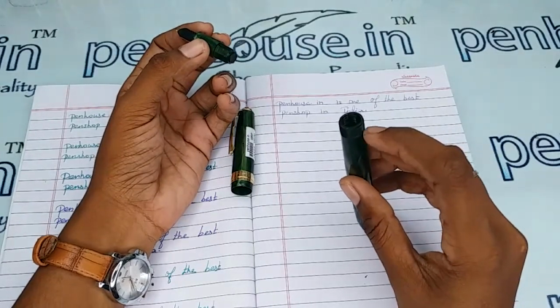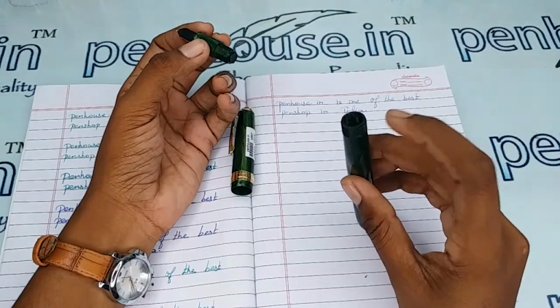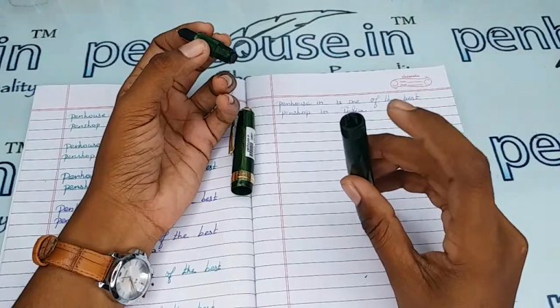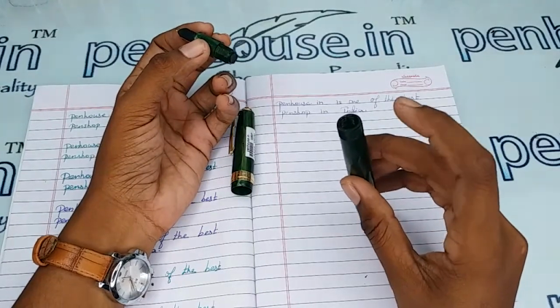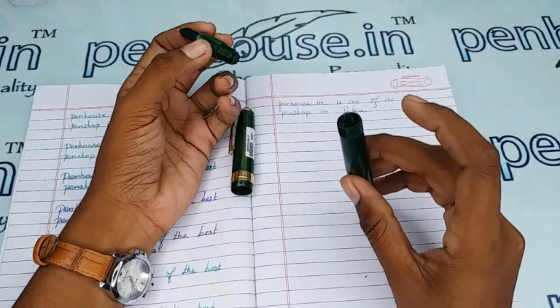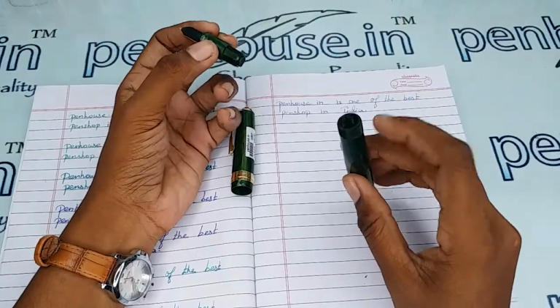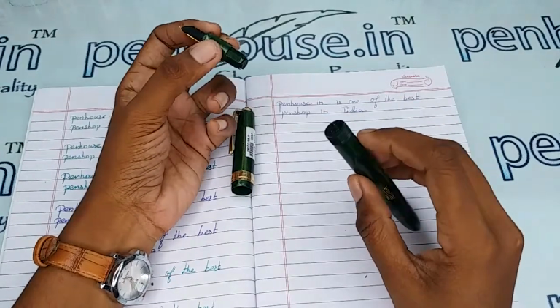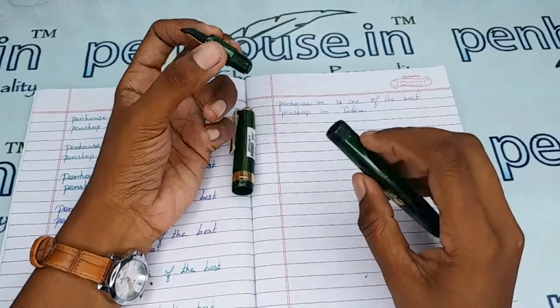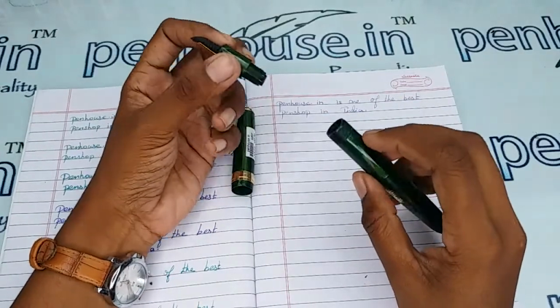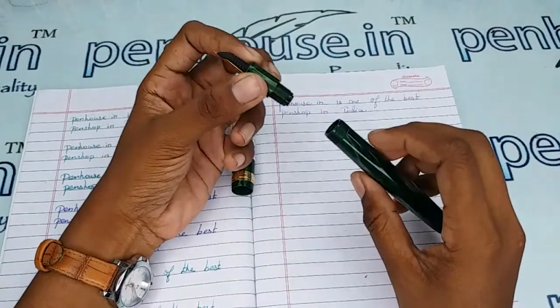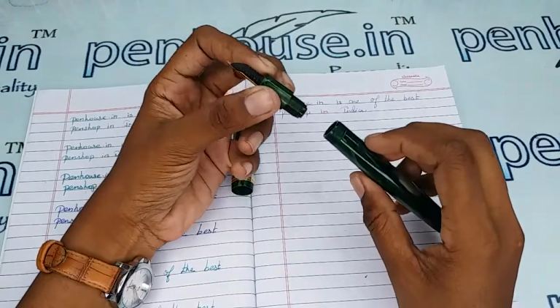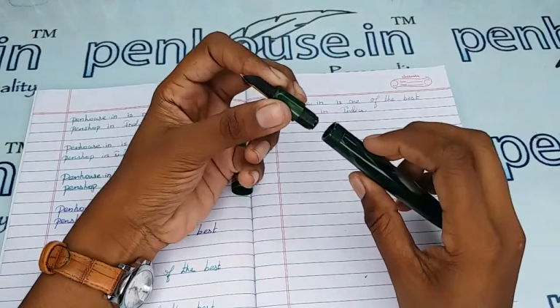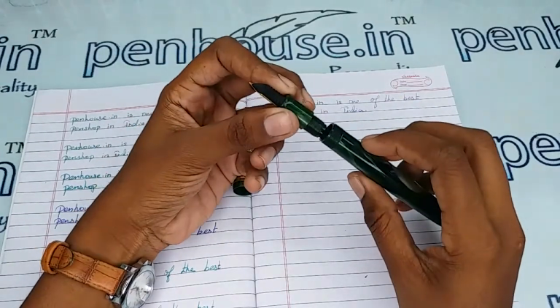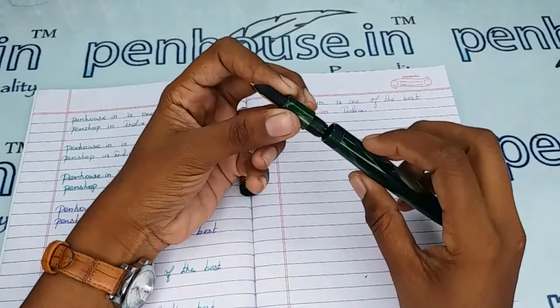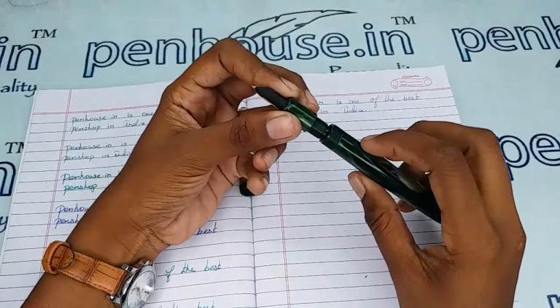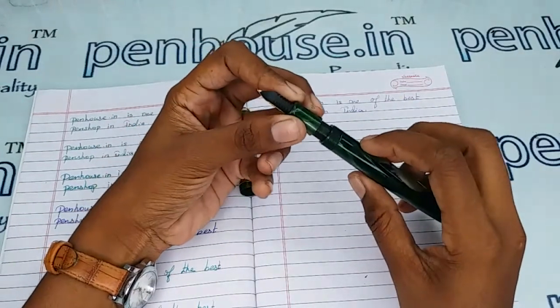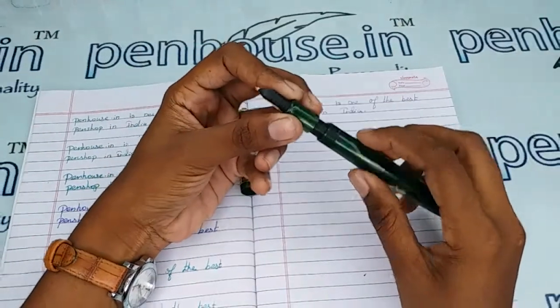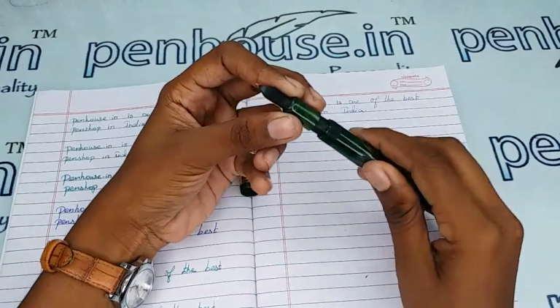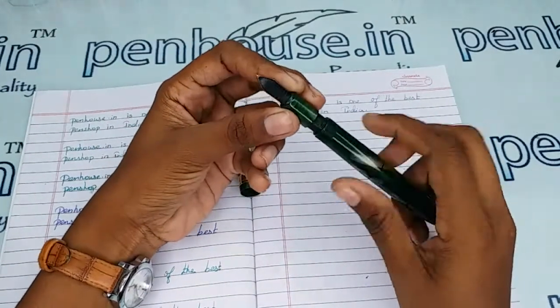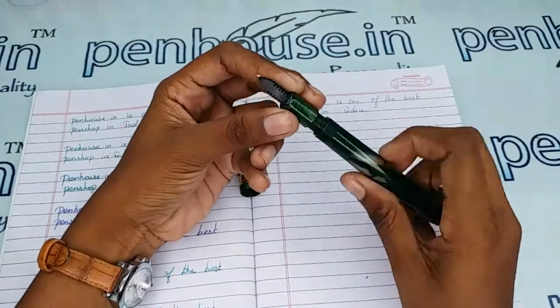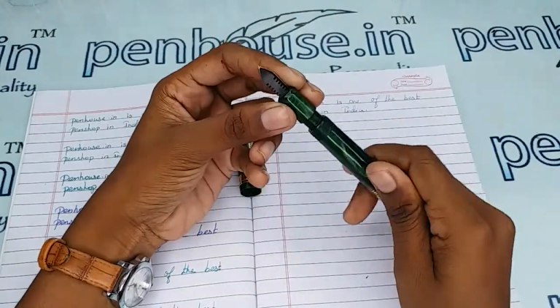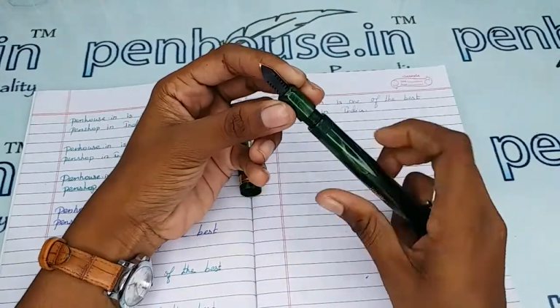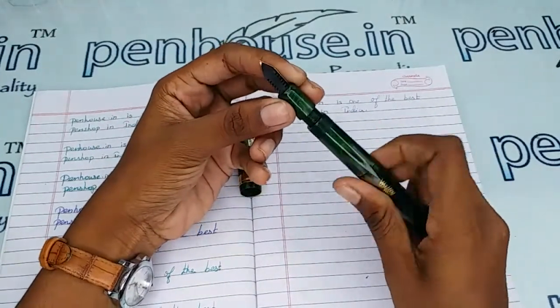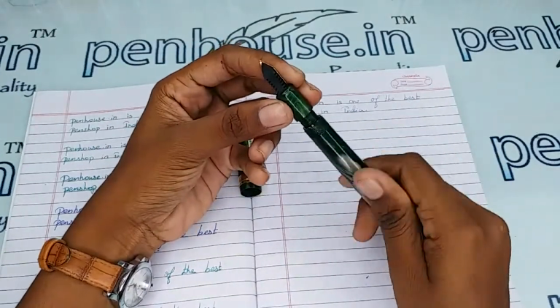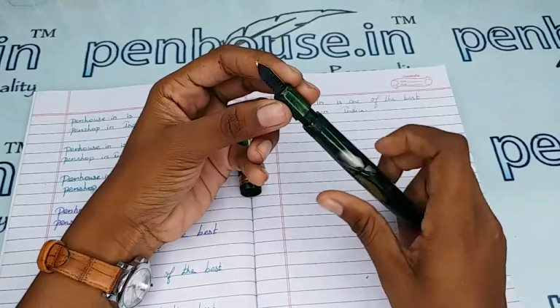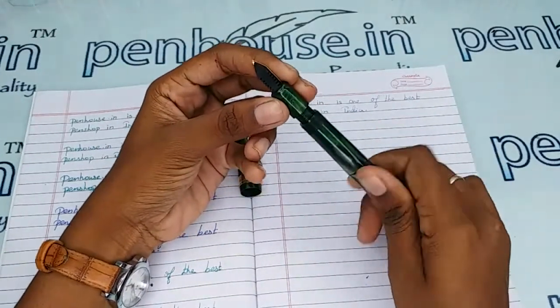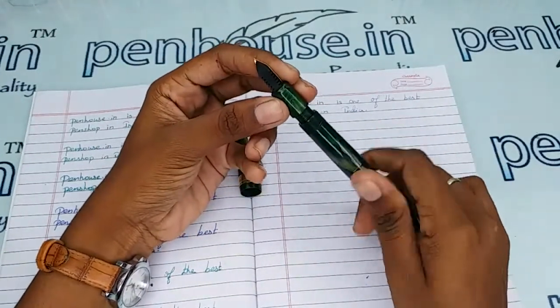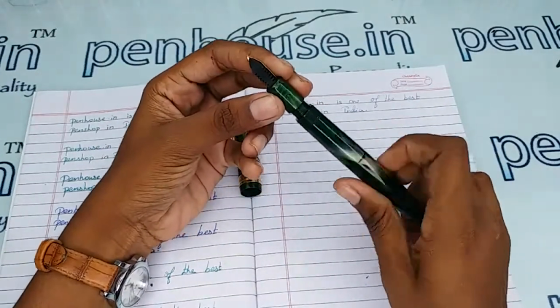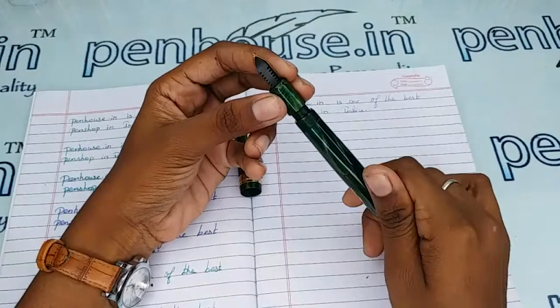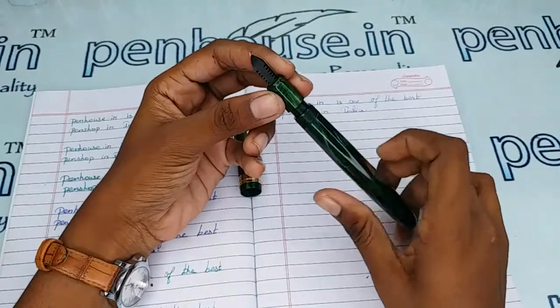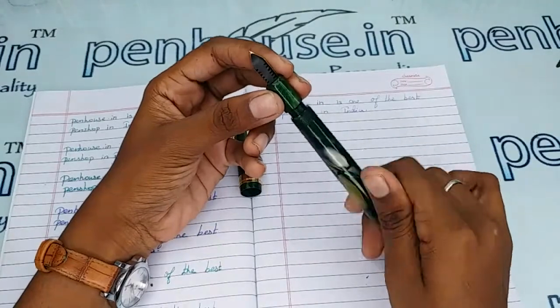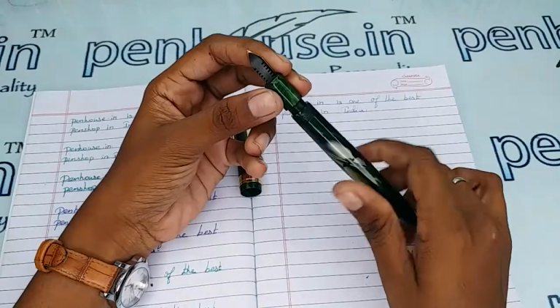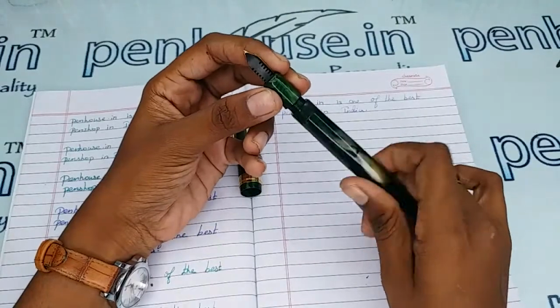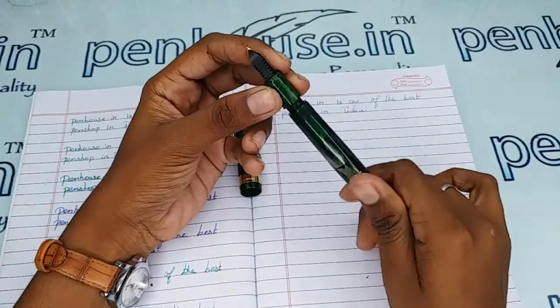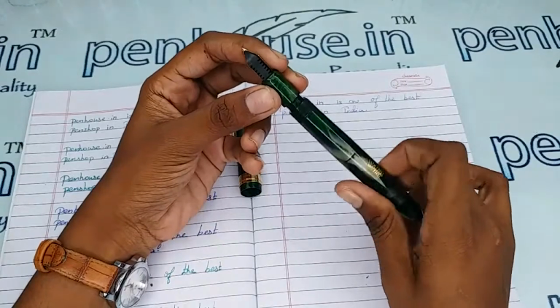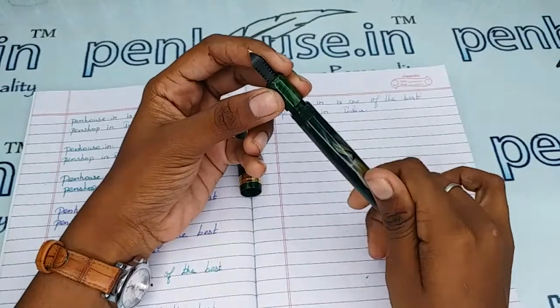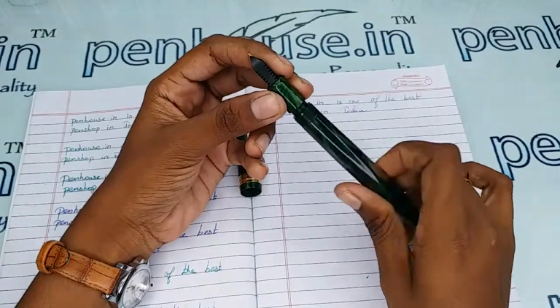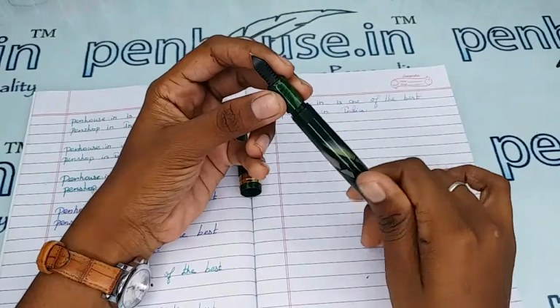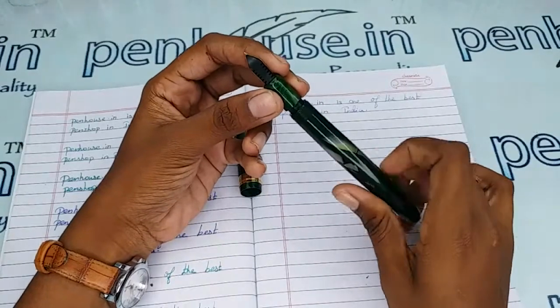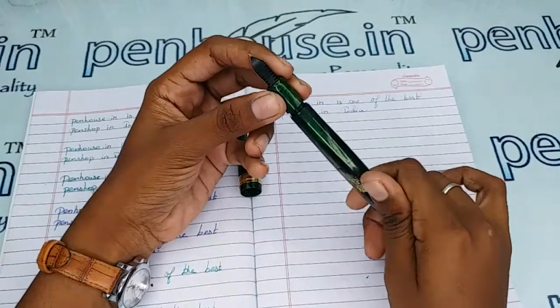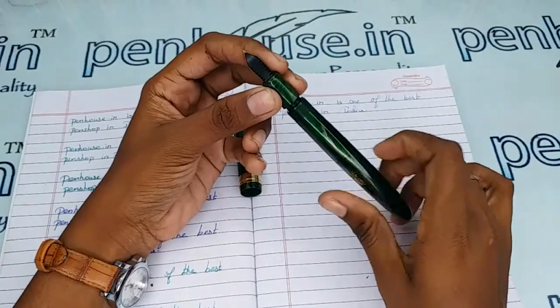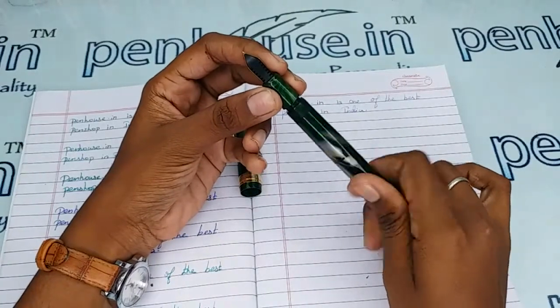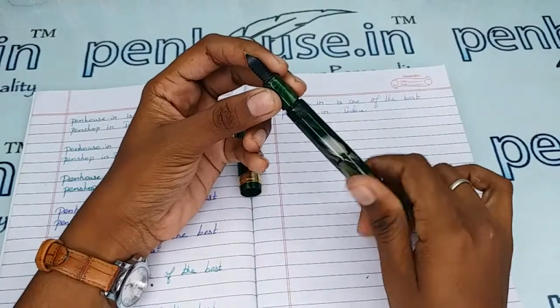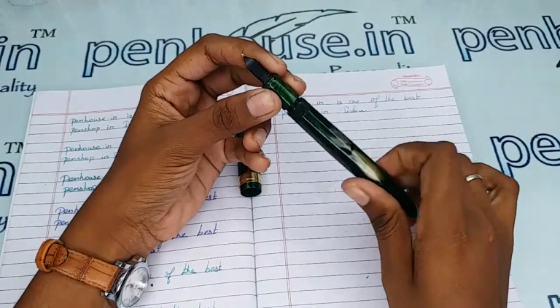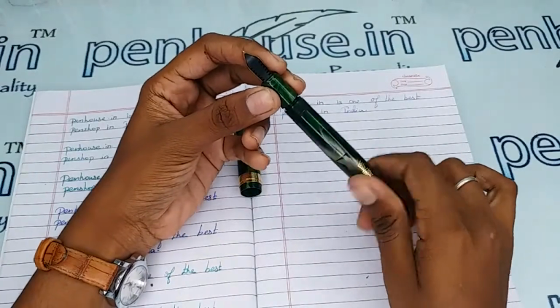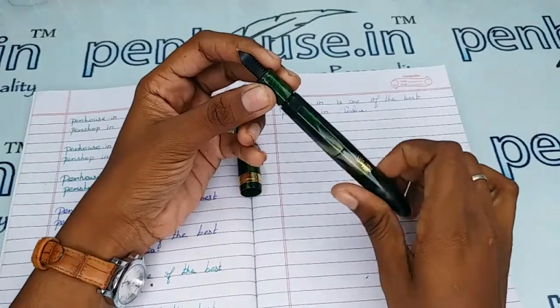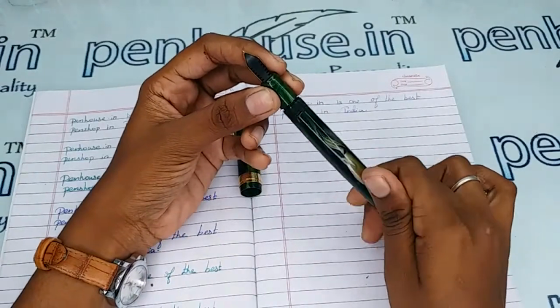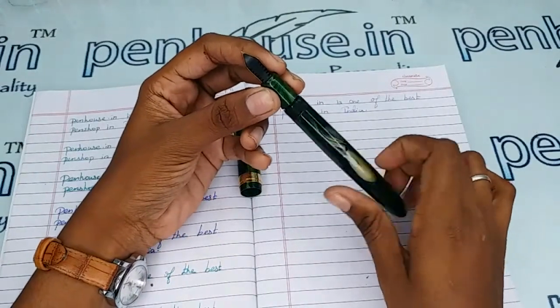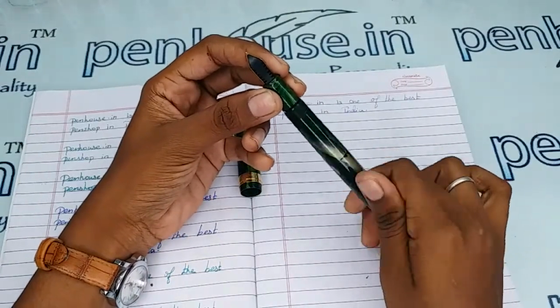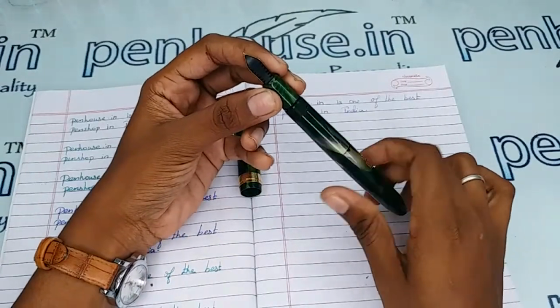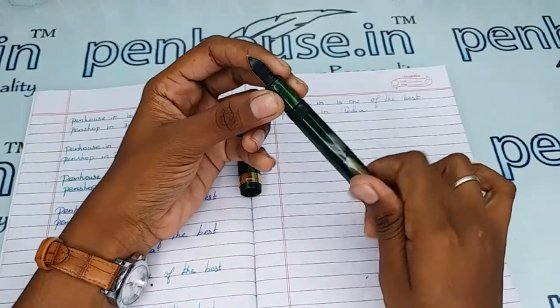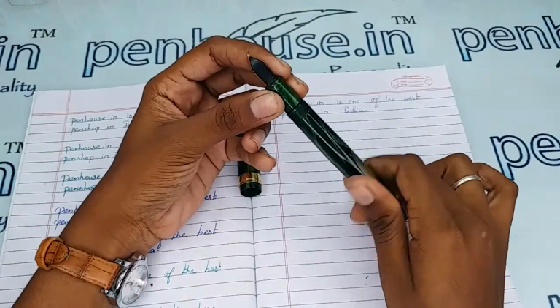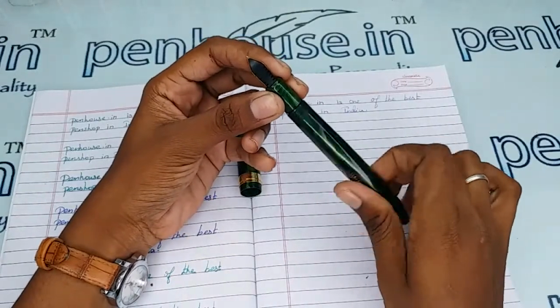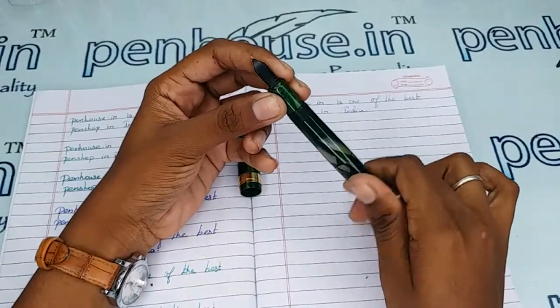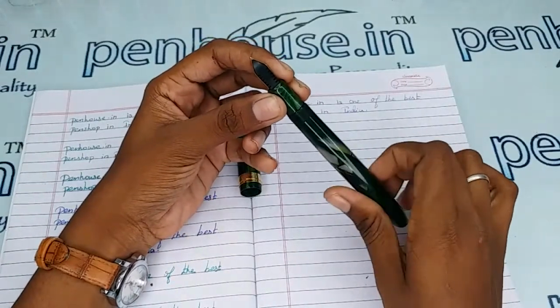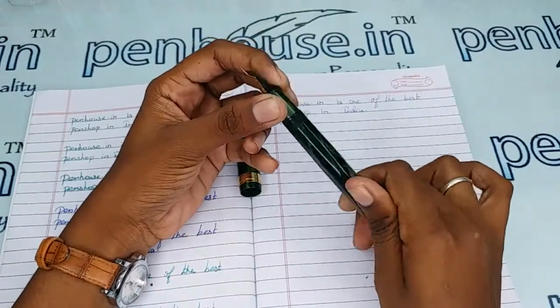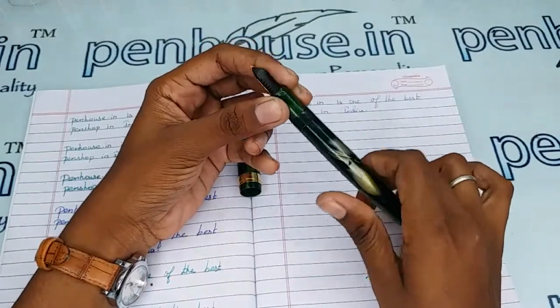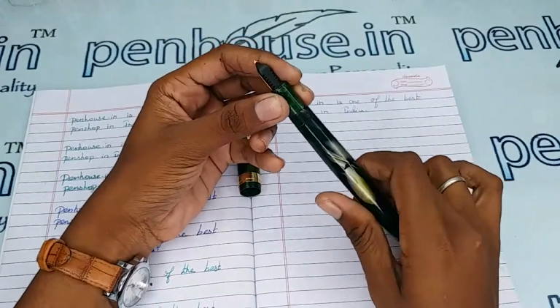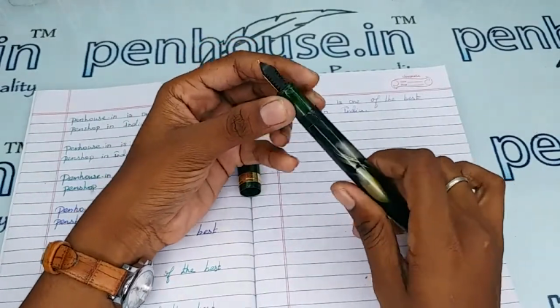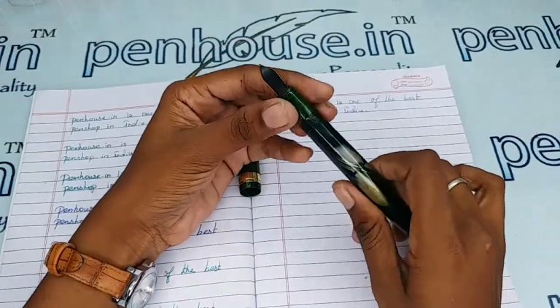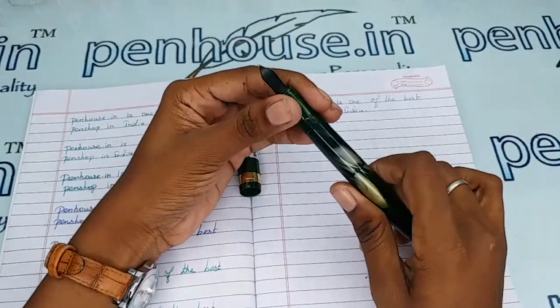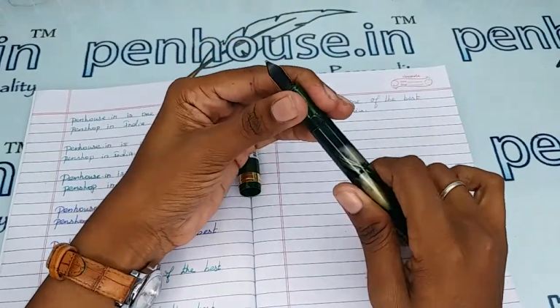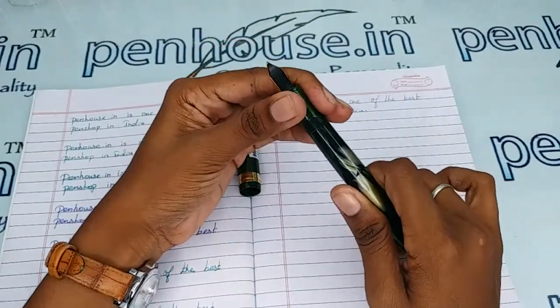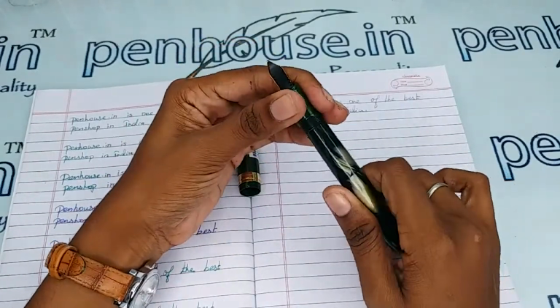Also, whenever you fill the ink, fill below the inner threads. If you fill in excess, a leakage path will be created, which will spoil your hands and the pen.